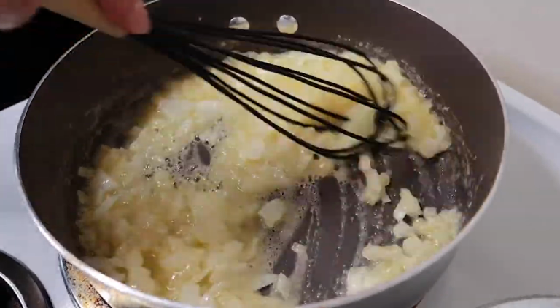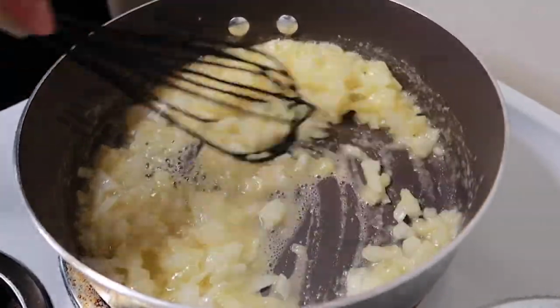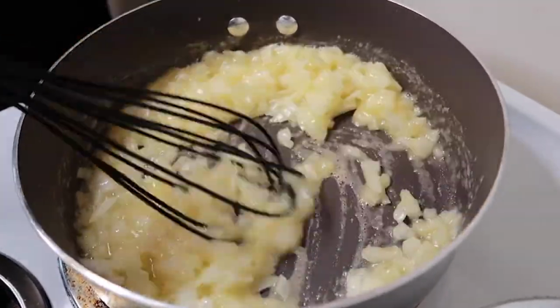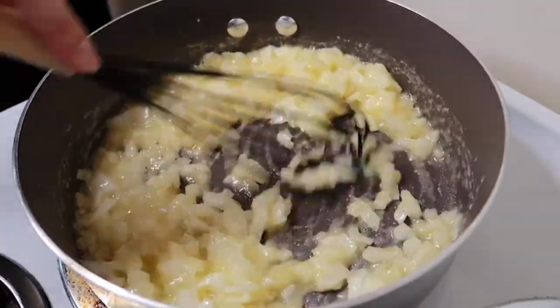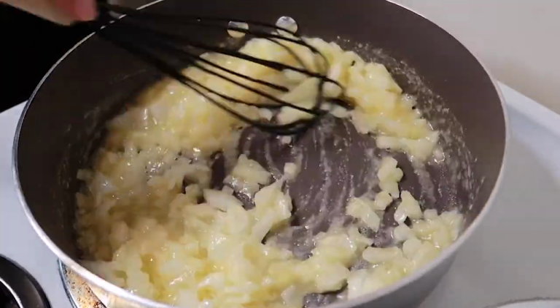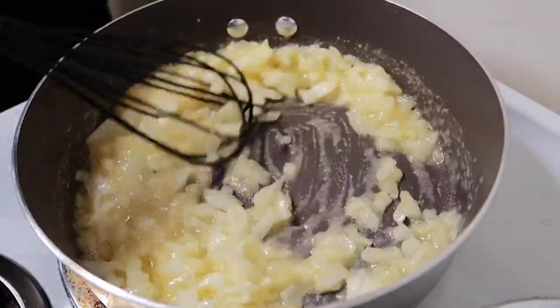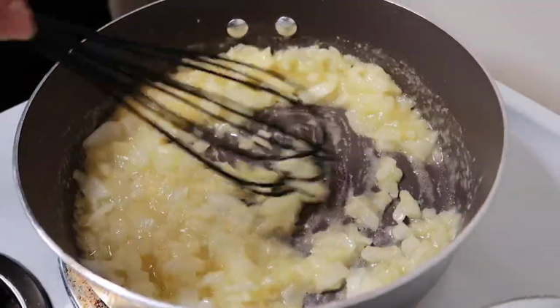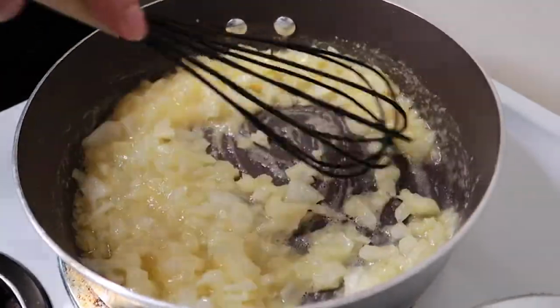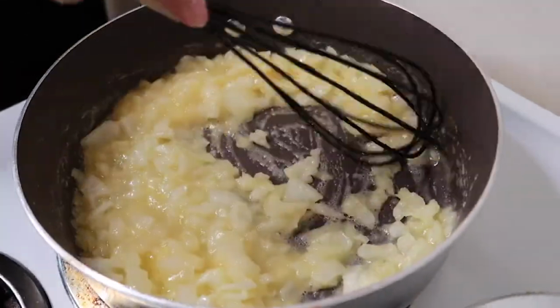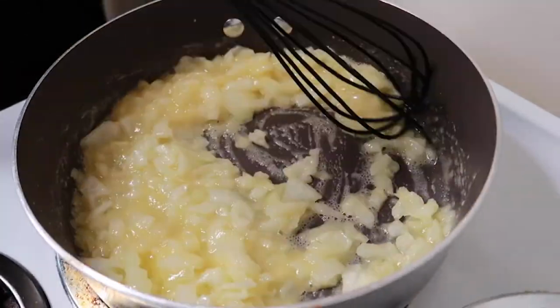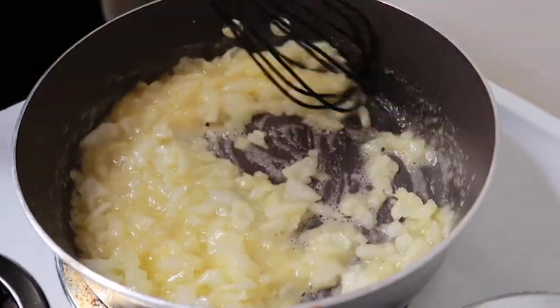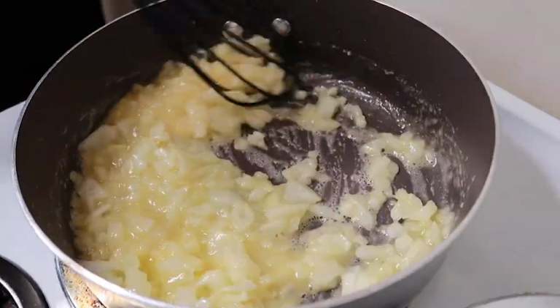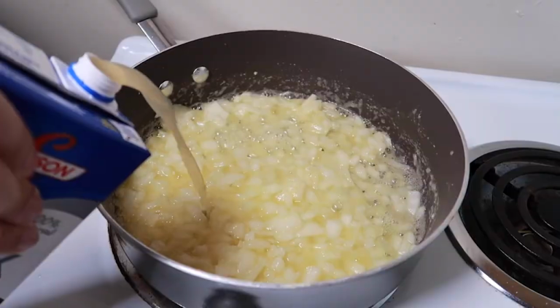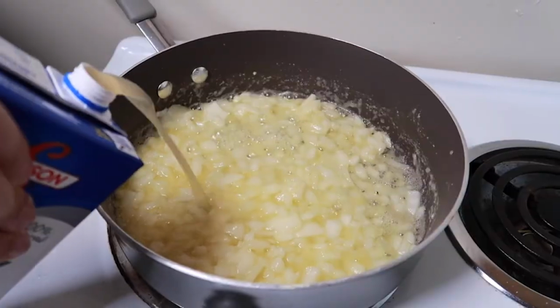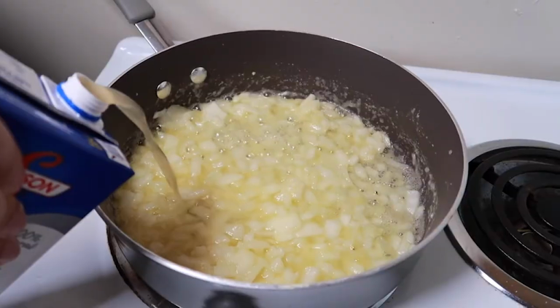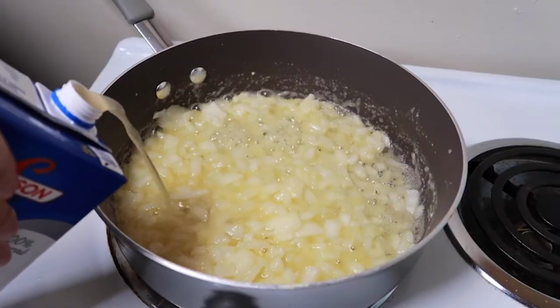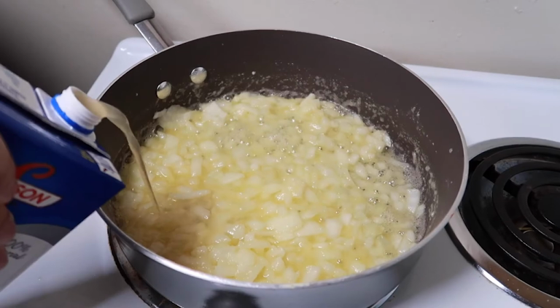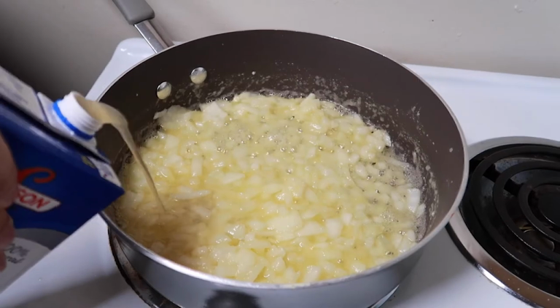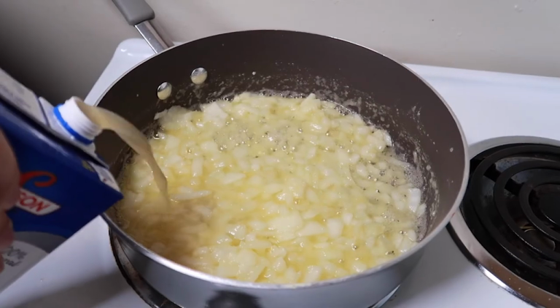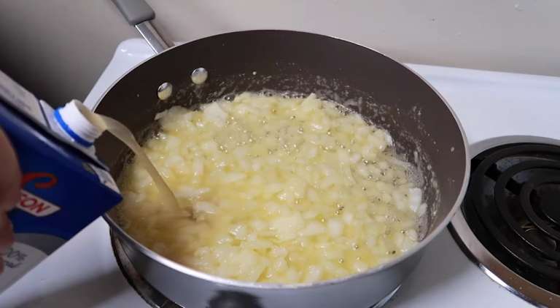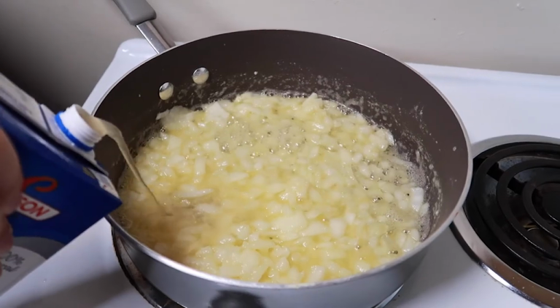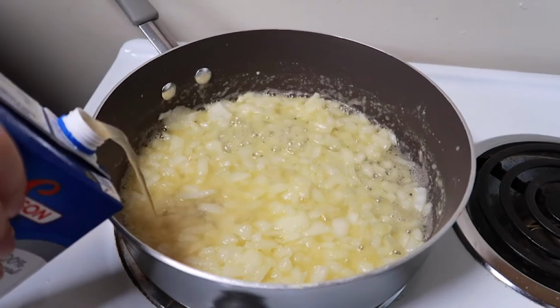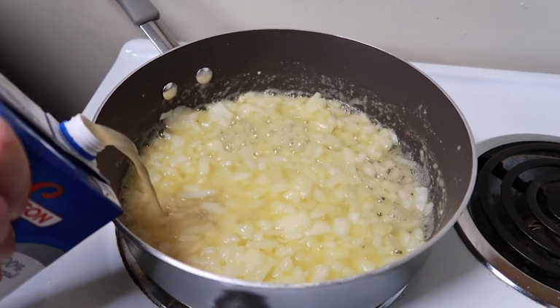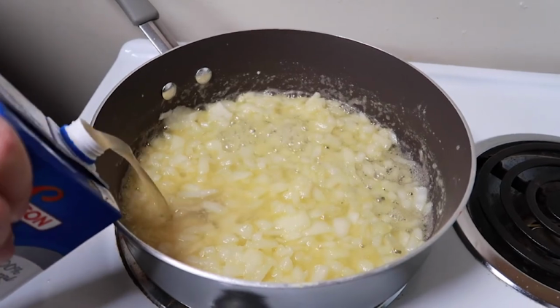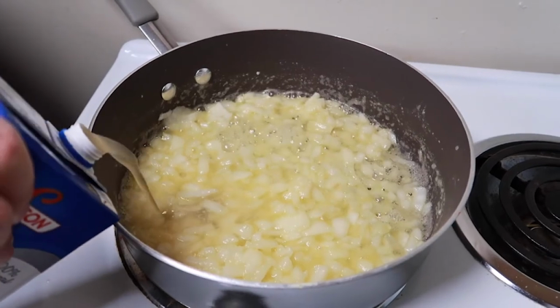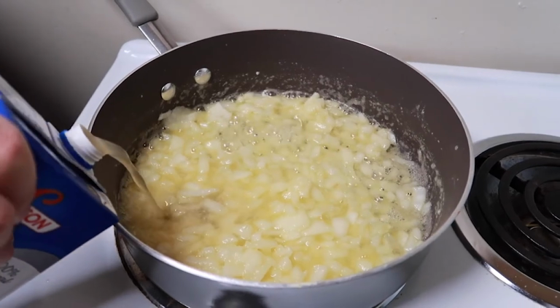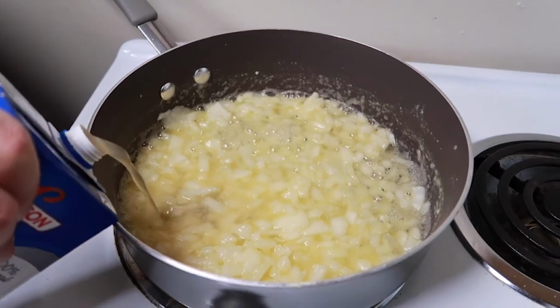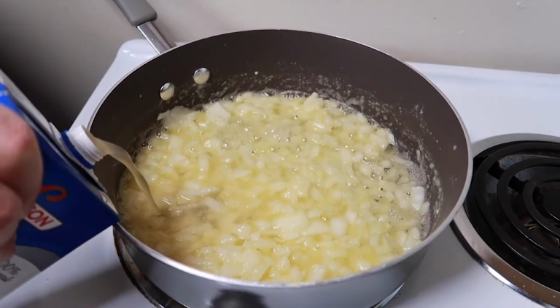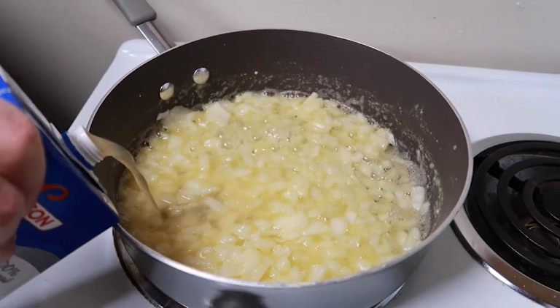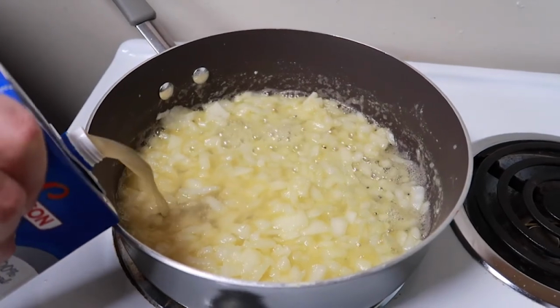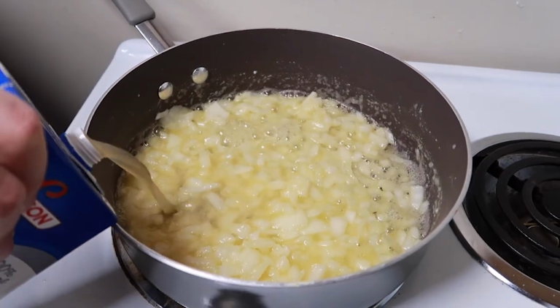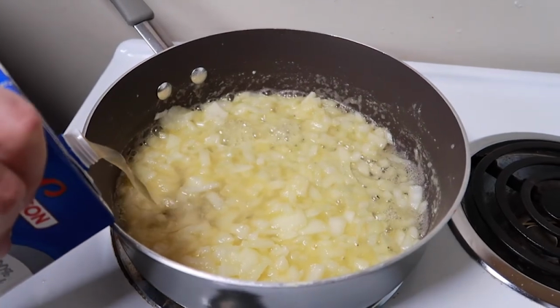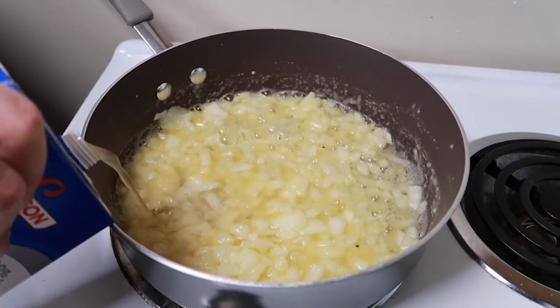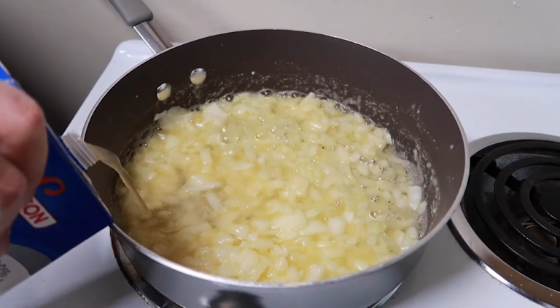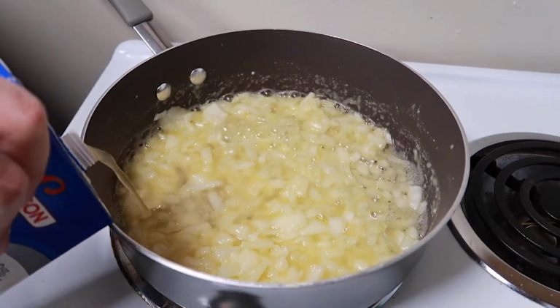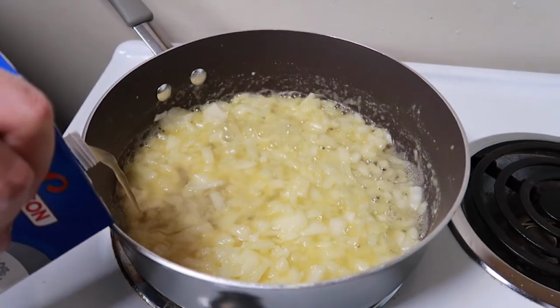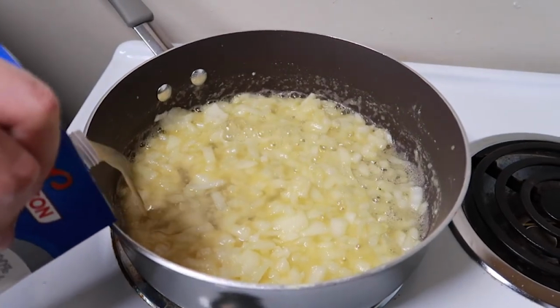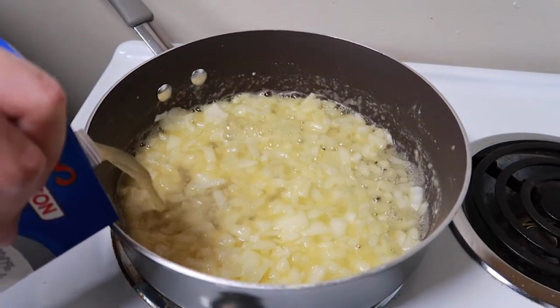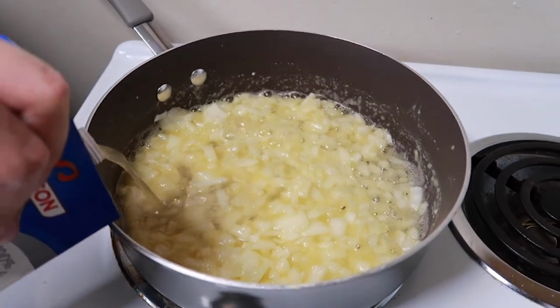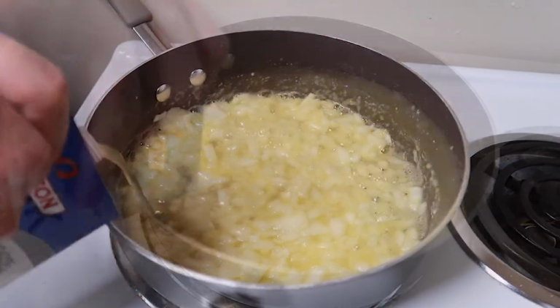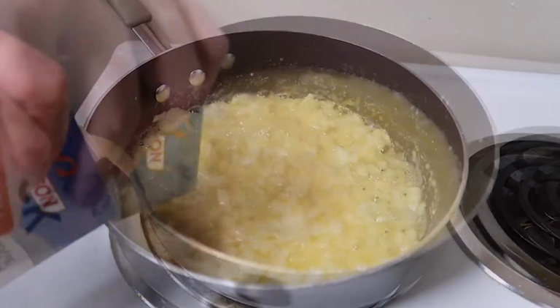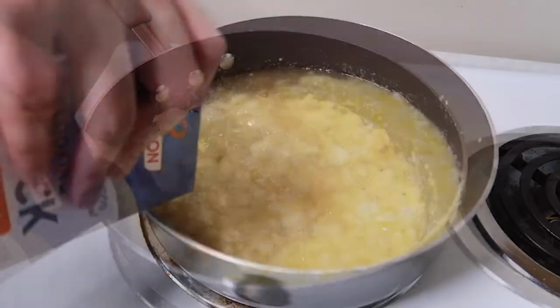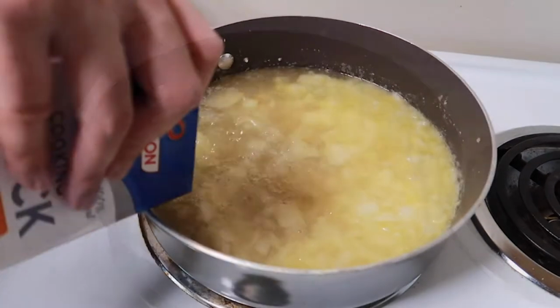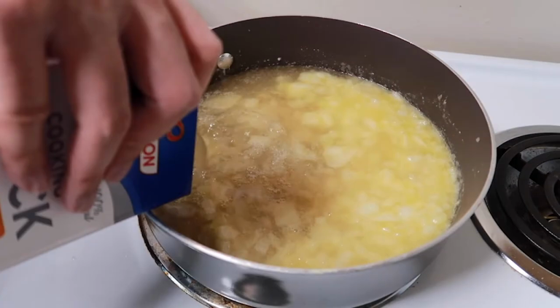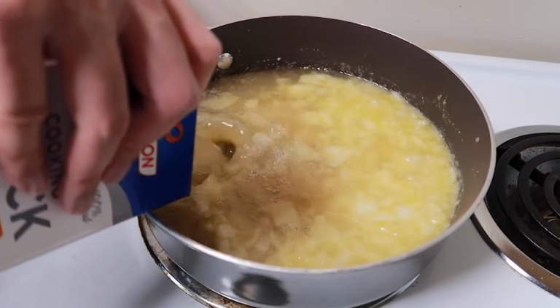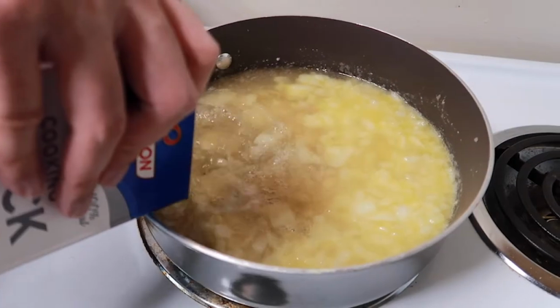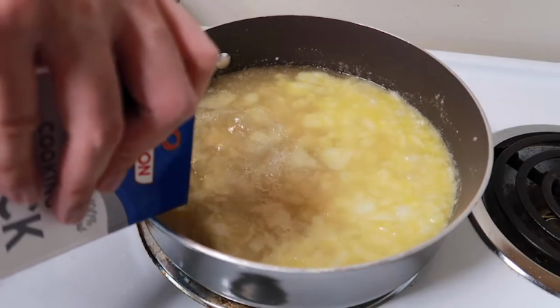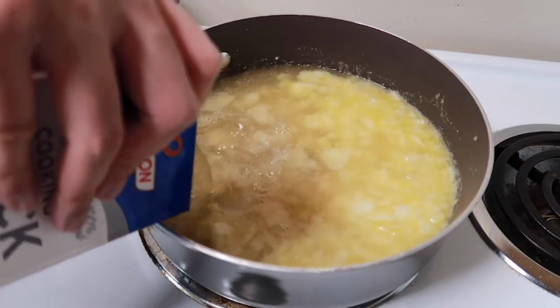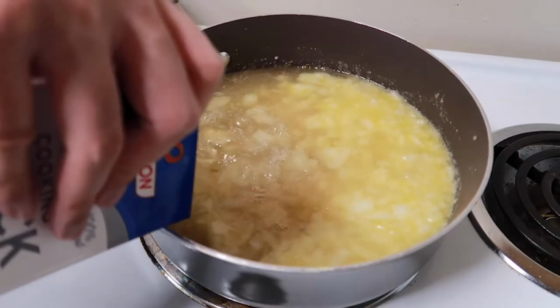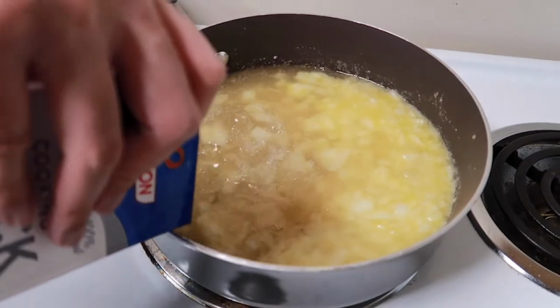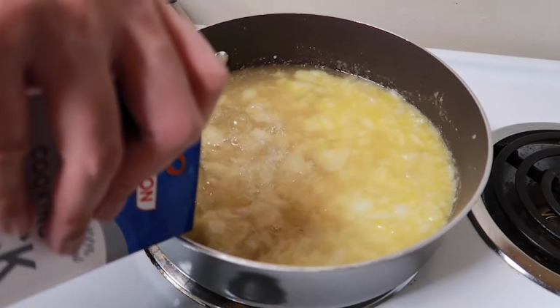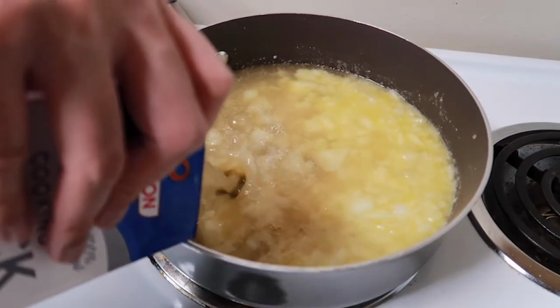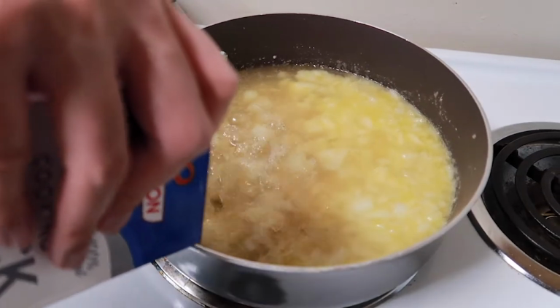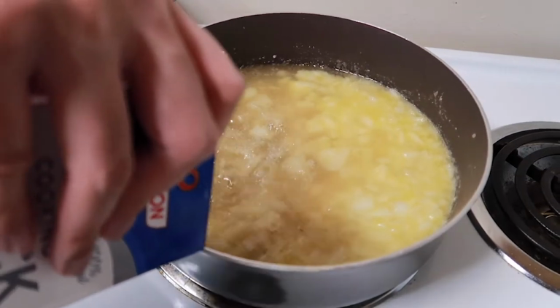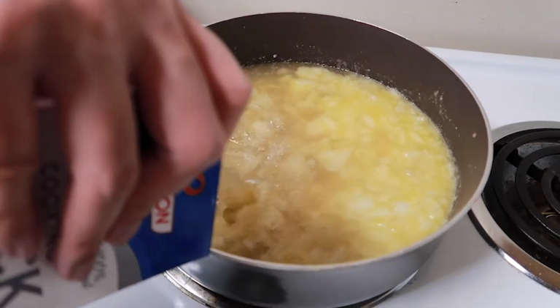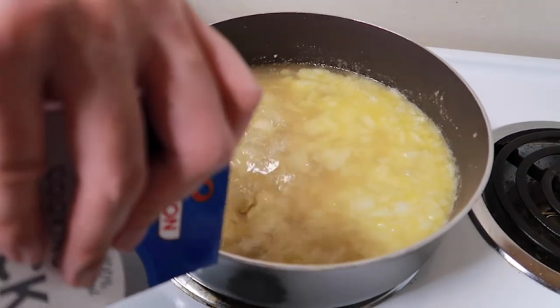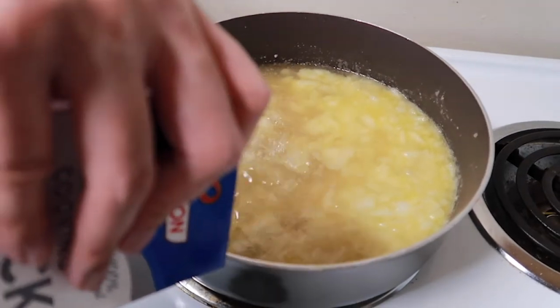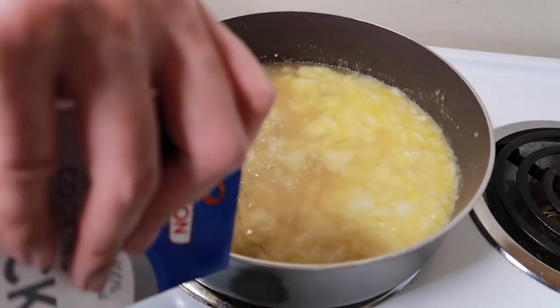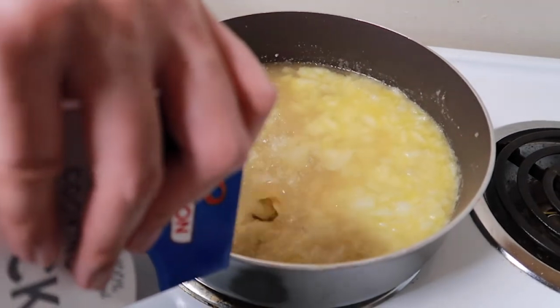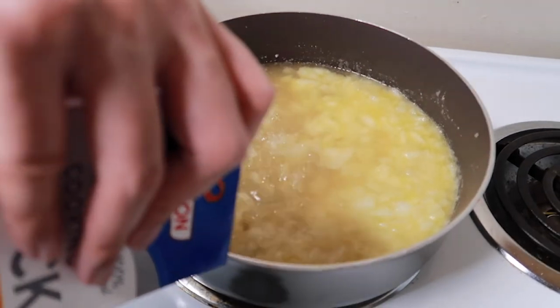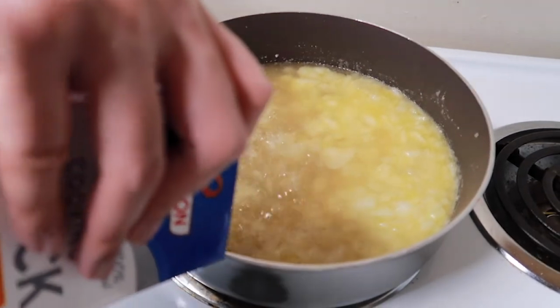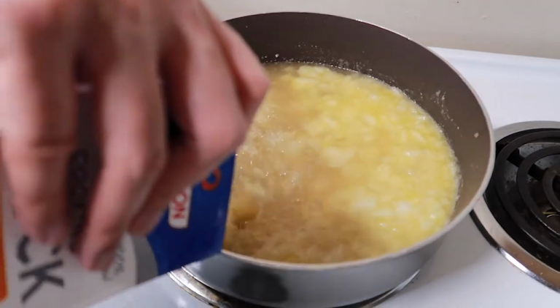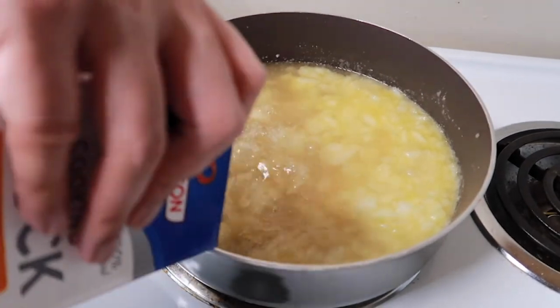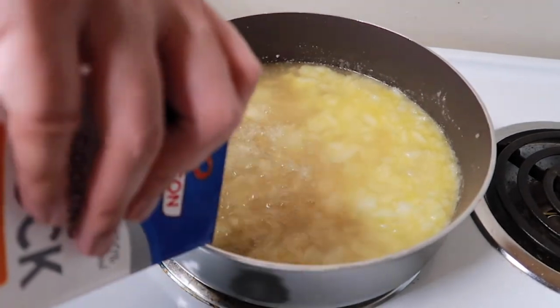Now add in the chicken stock and season the mixture with salt and pepper. Give it a stir and let the stock boil.